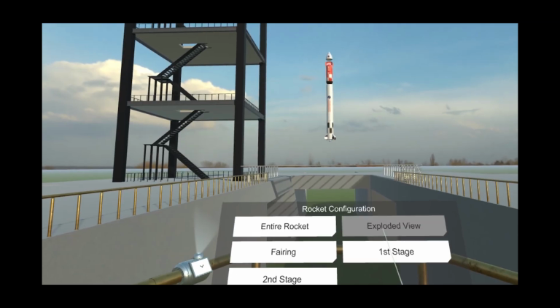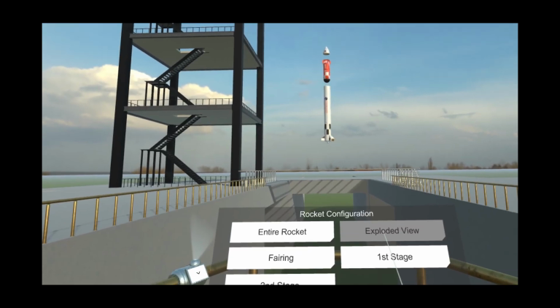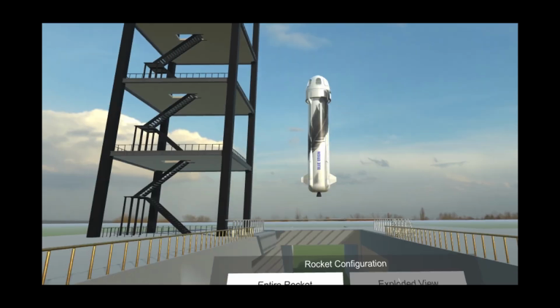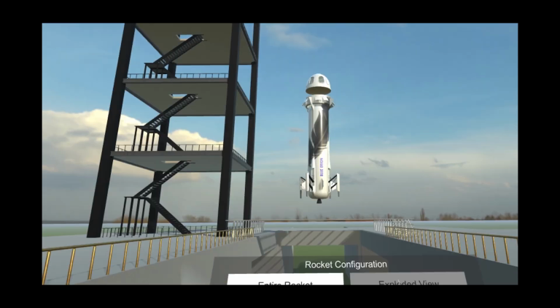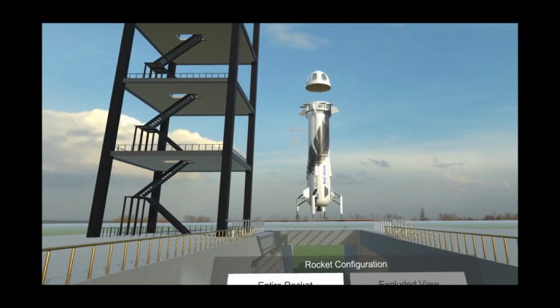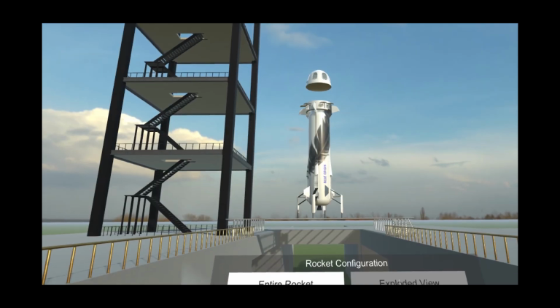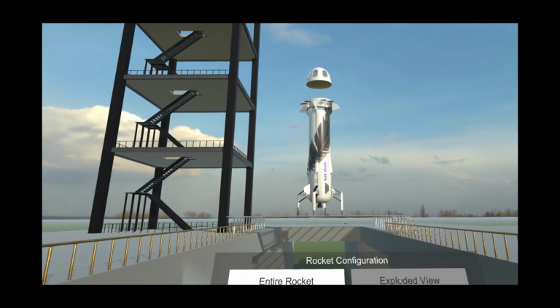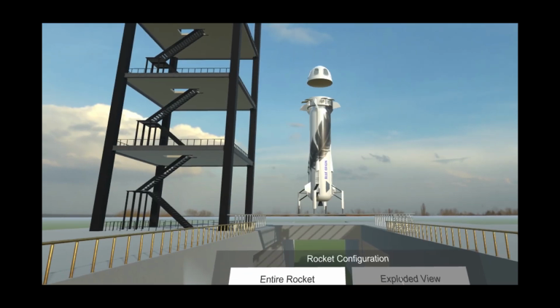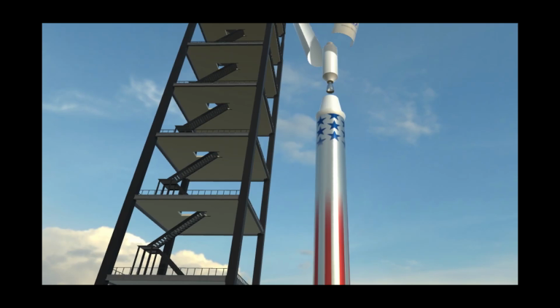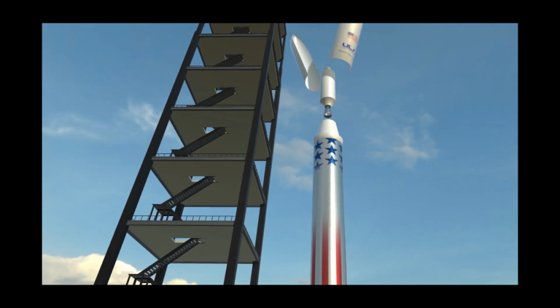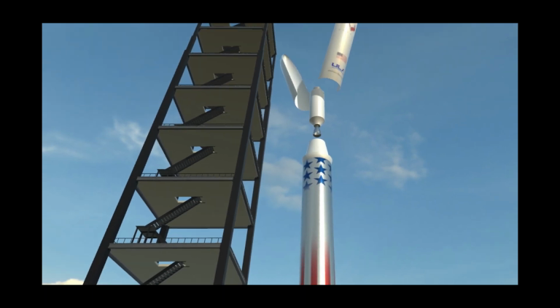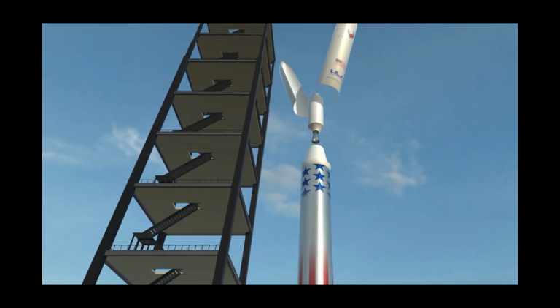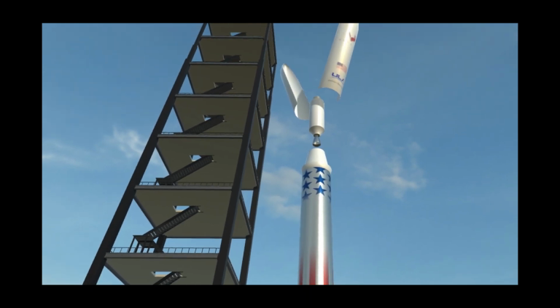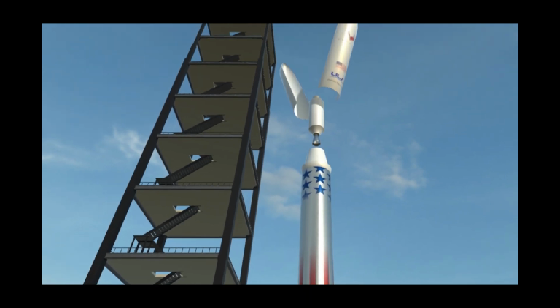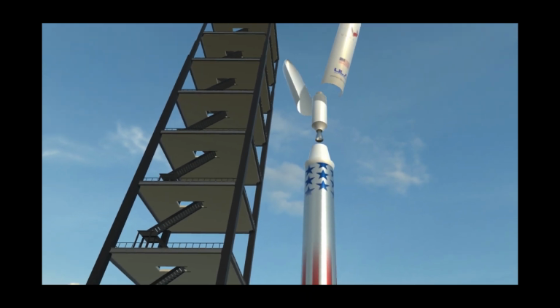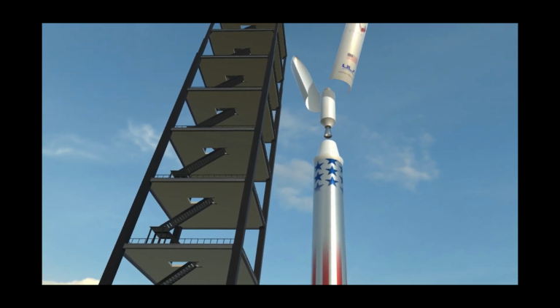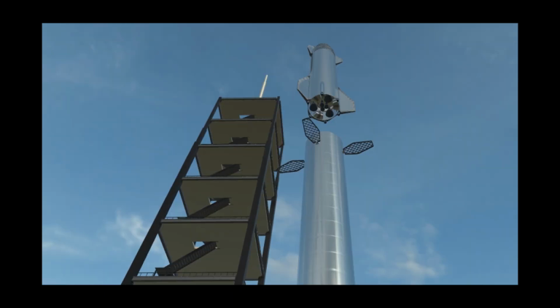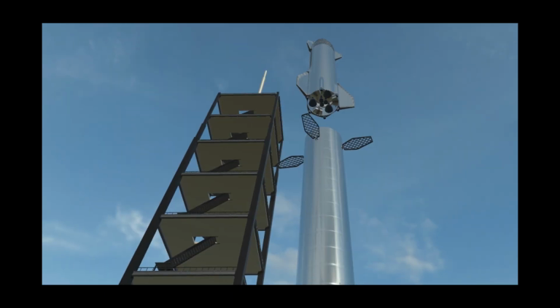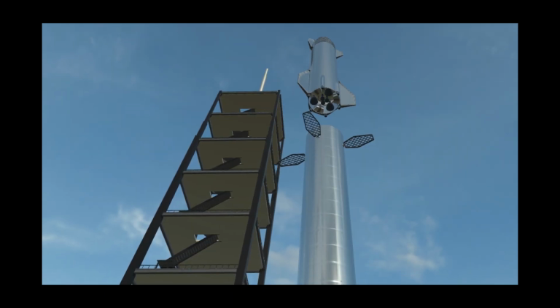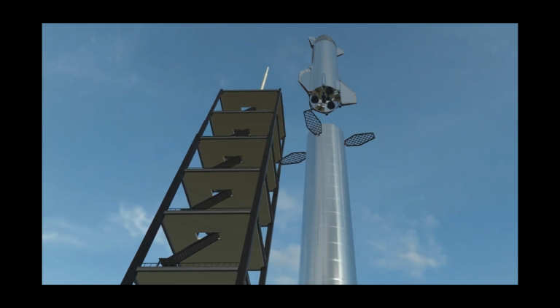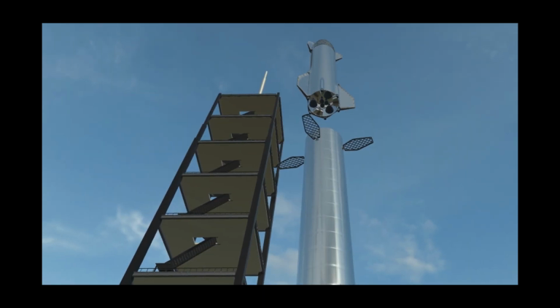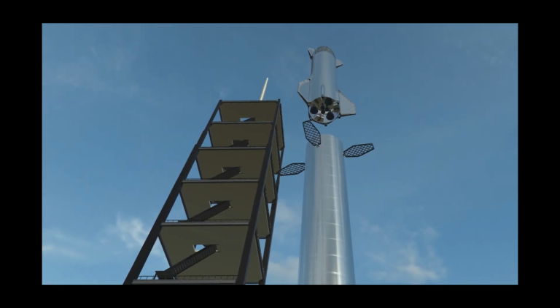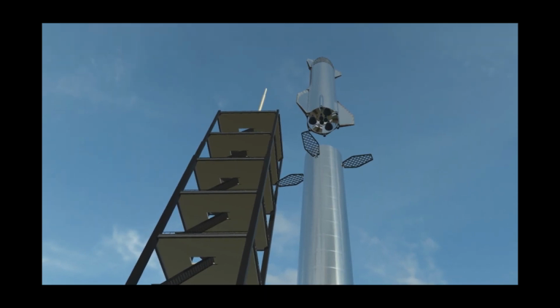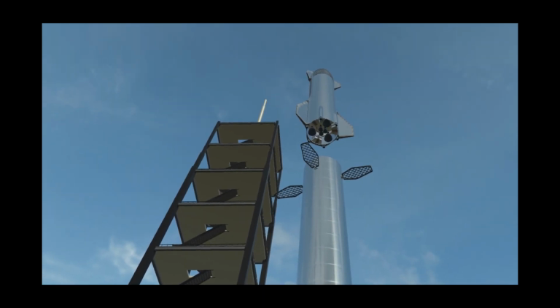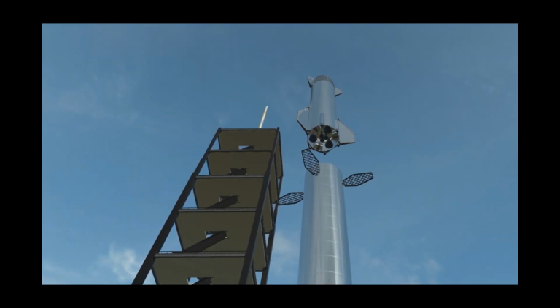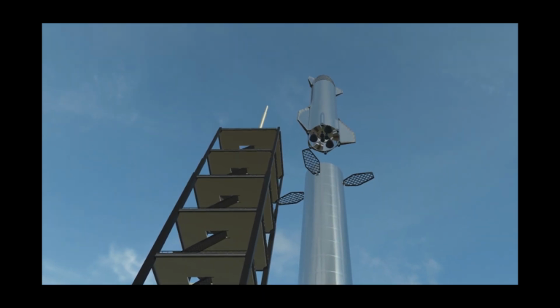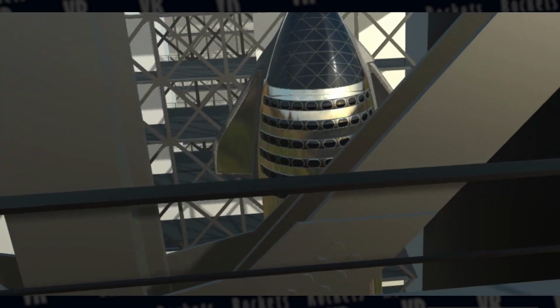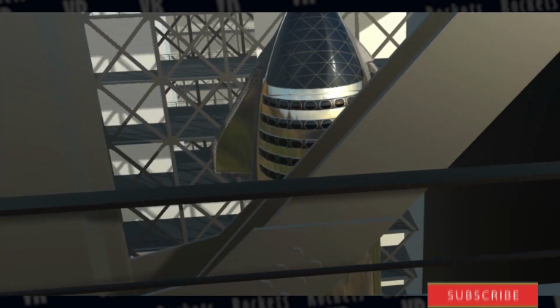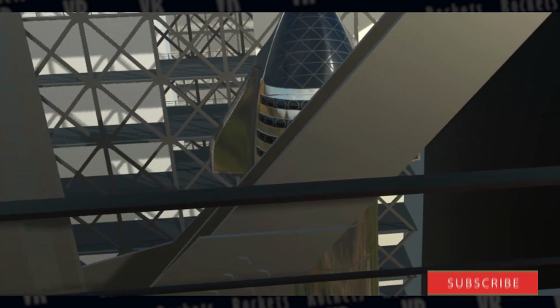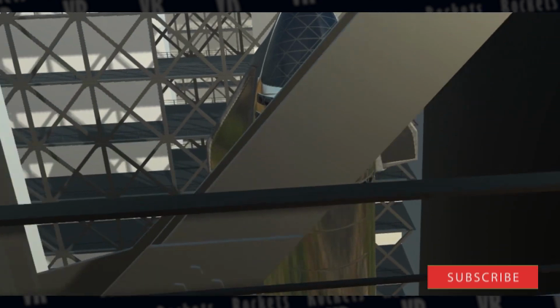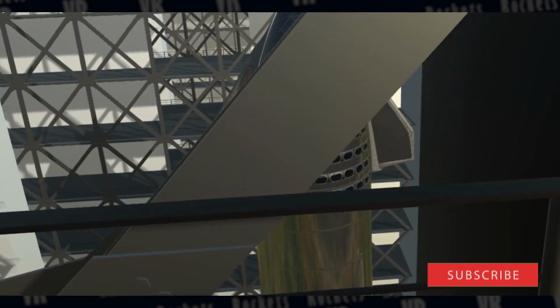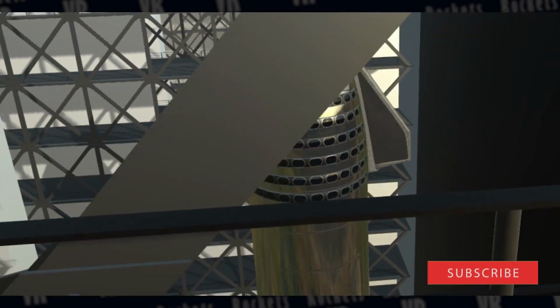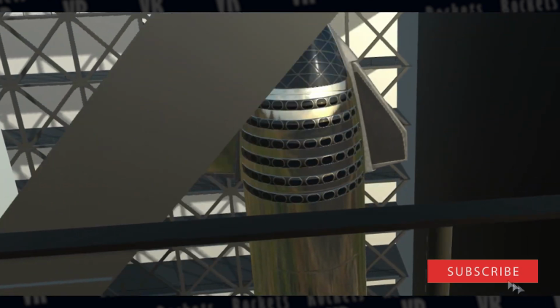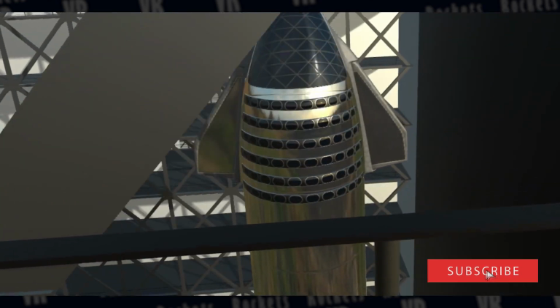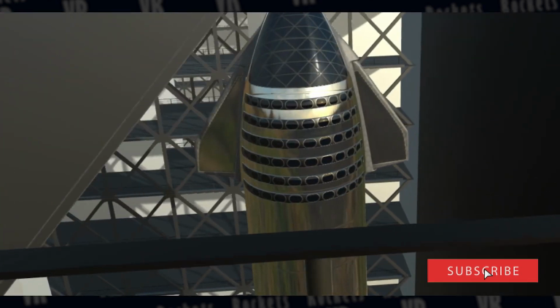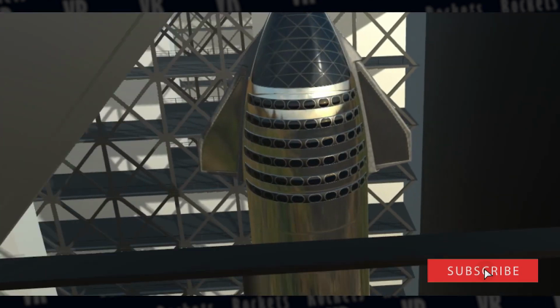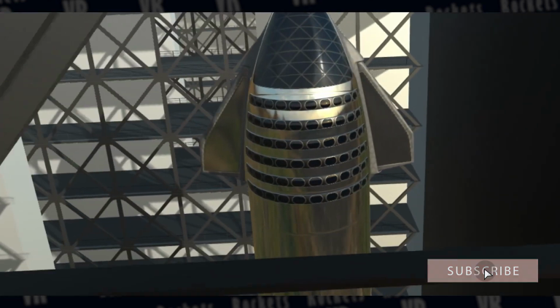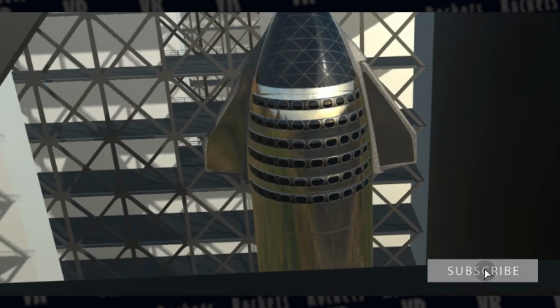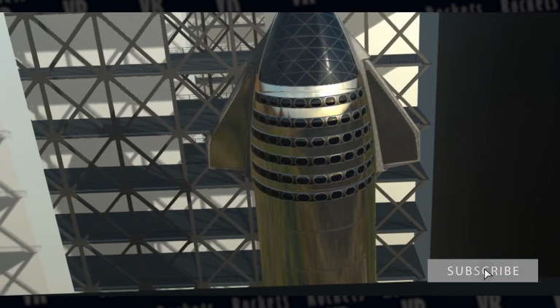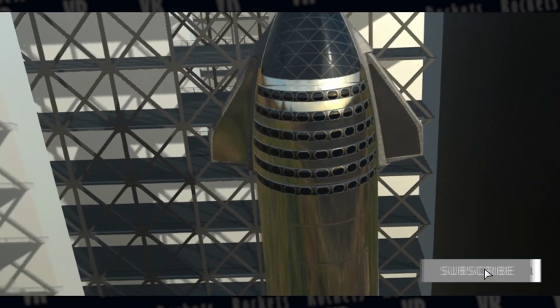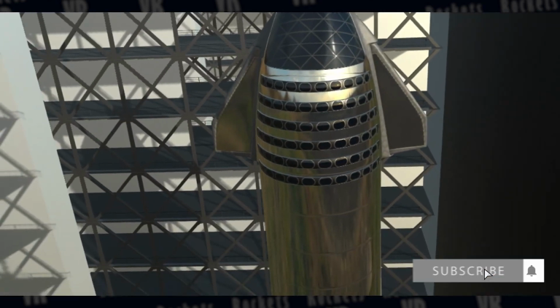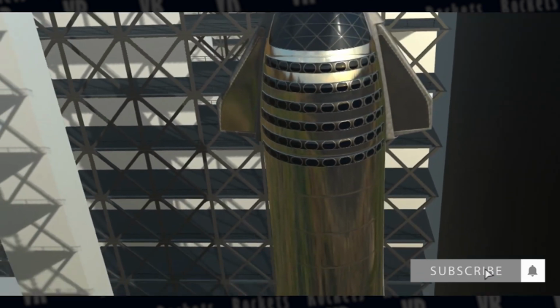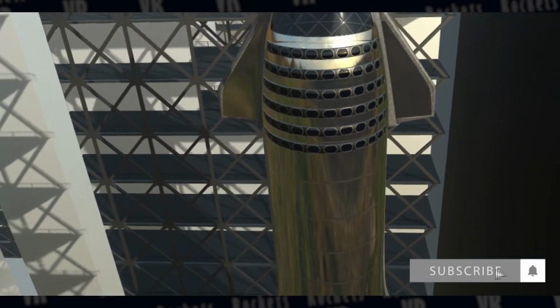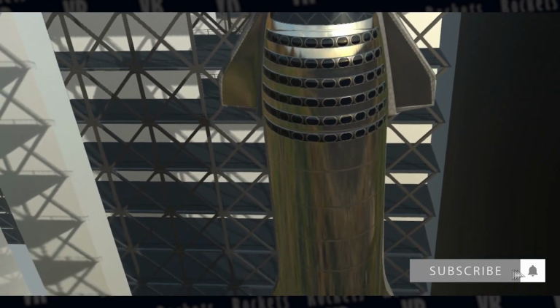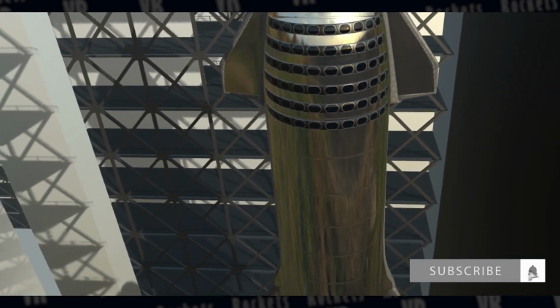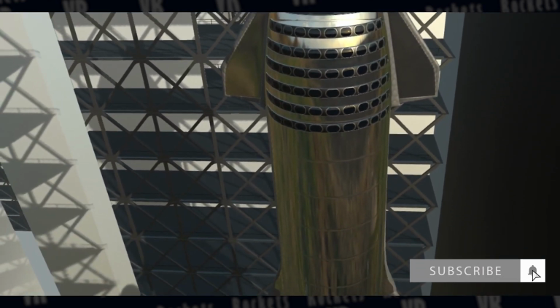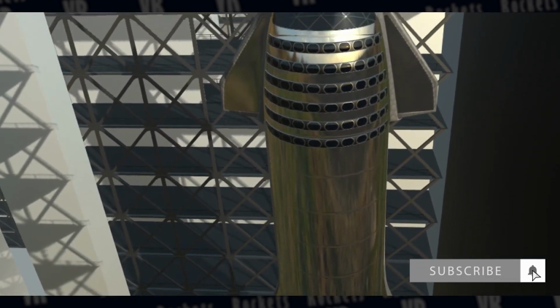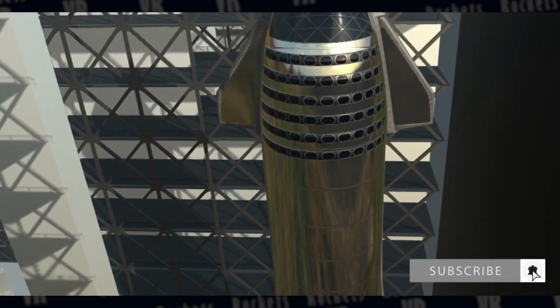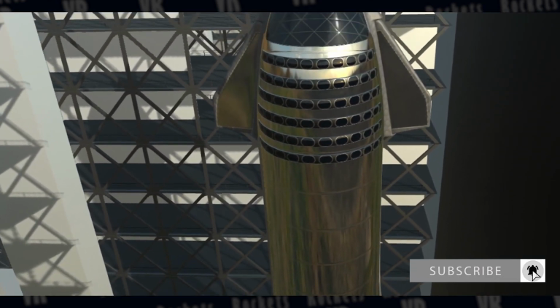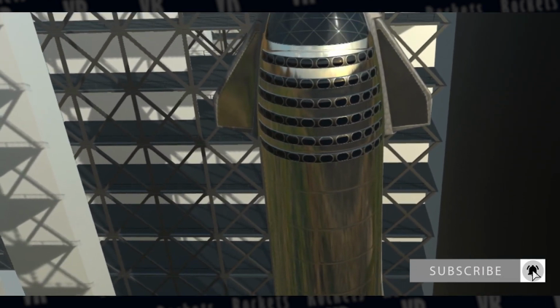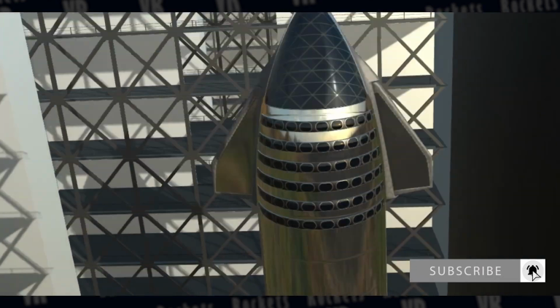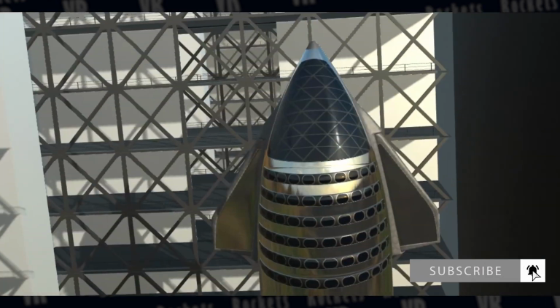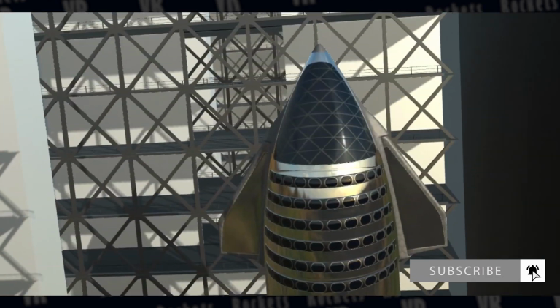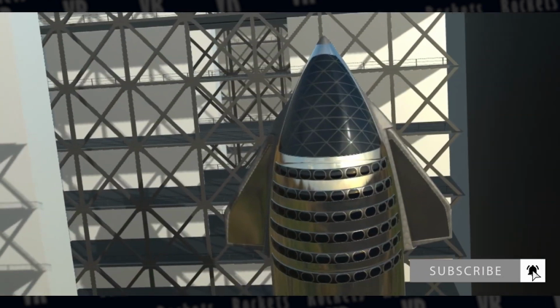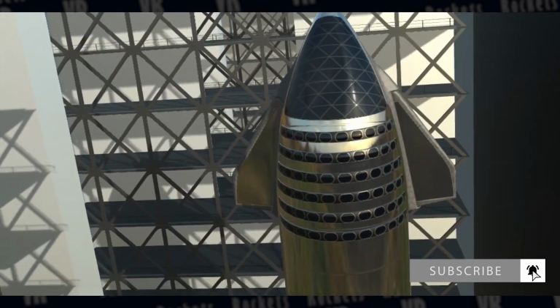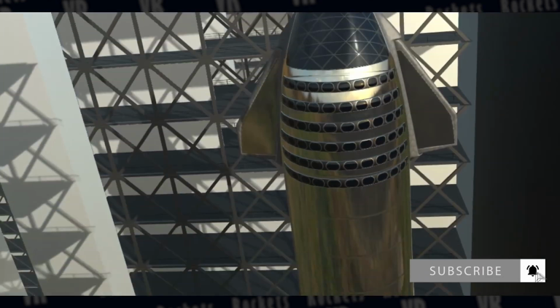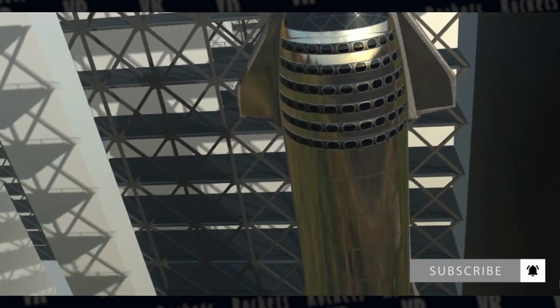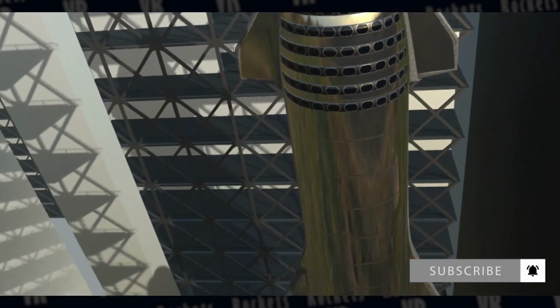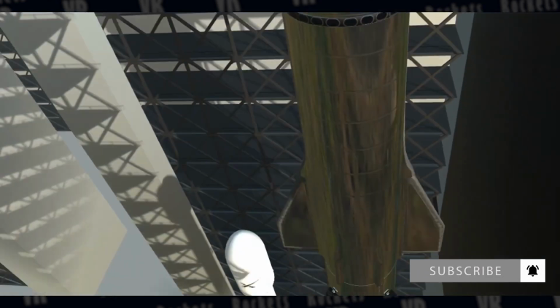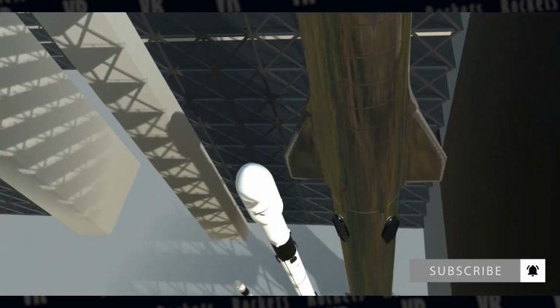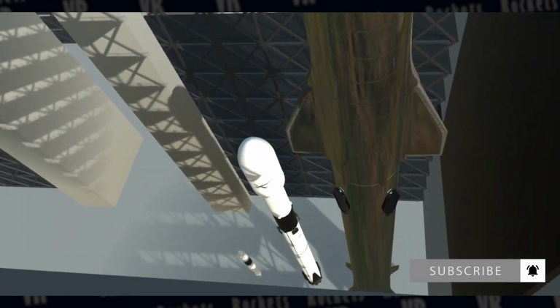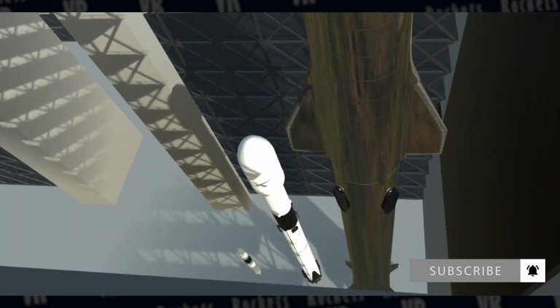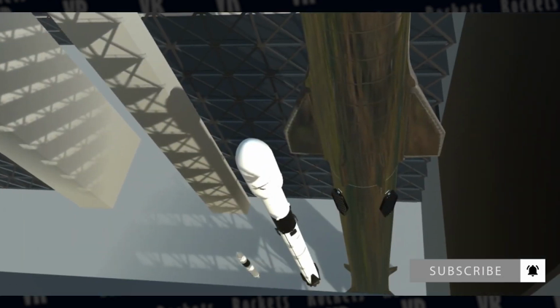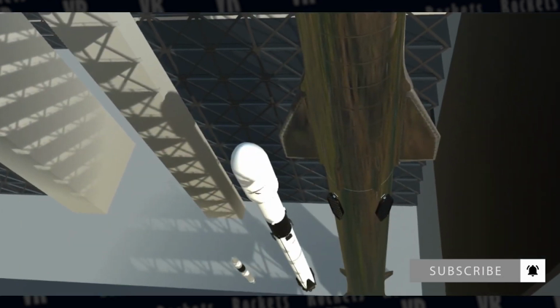But that is it for now. If you don't want to miss our rocket updates, make sure you subscribe and click on the notification bell, and we'll see you next time when we're one step closer to space.